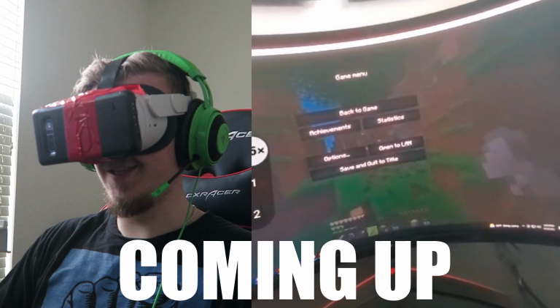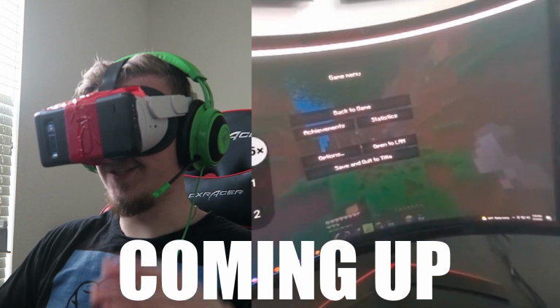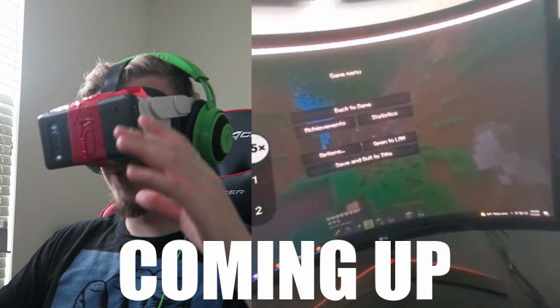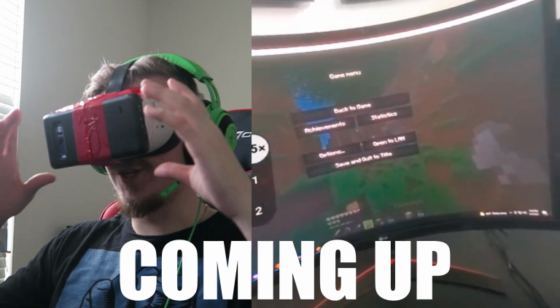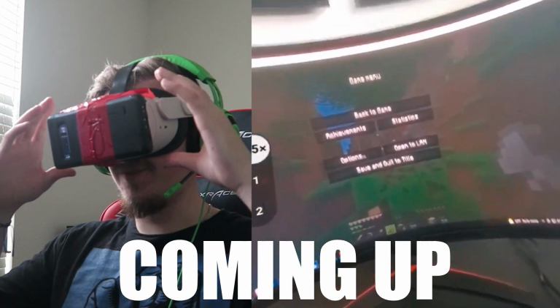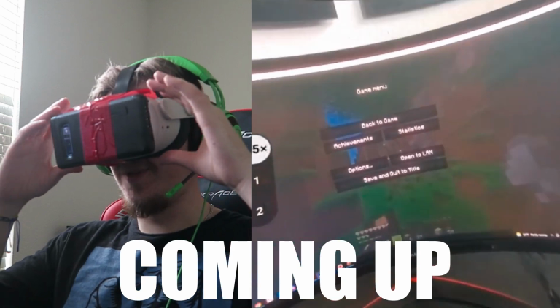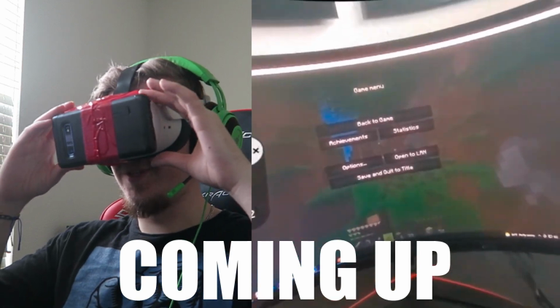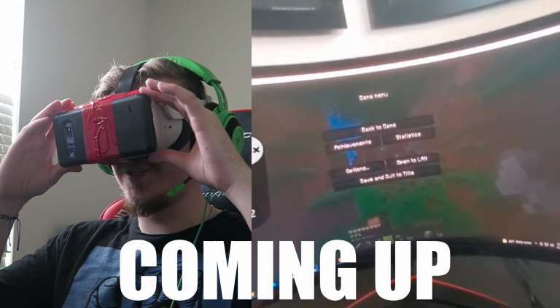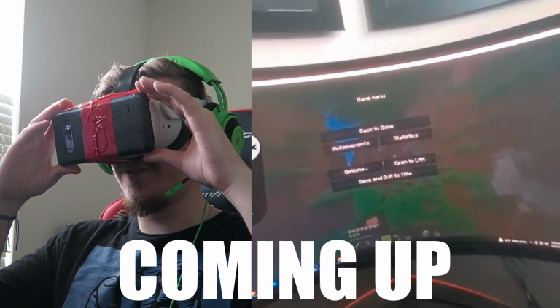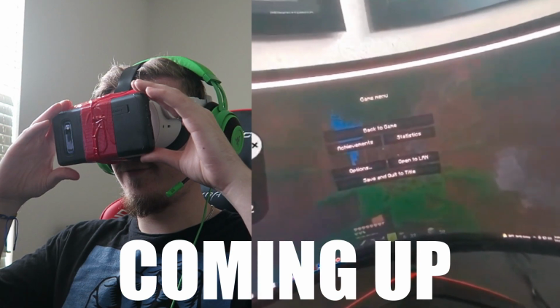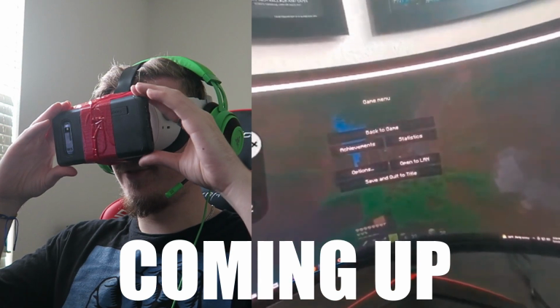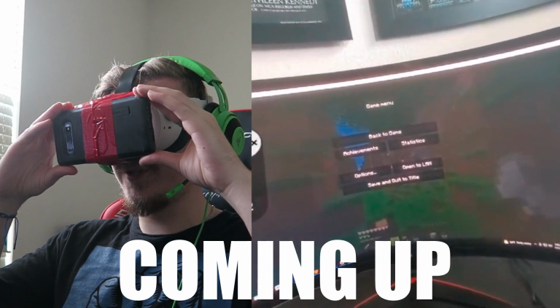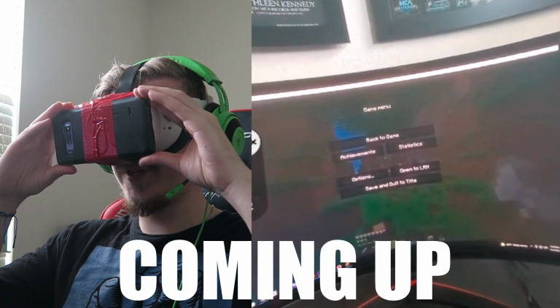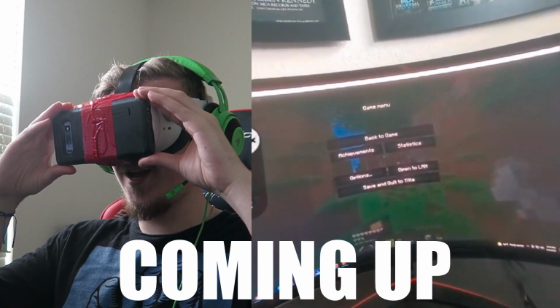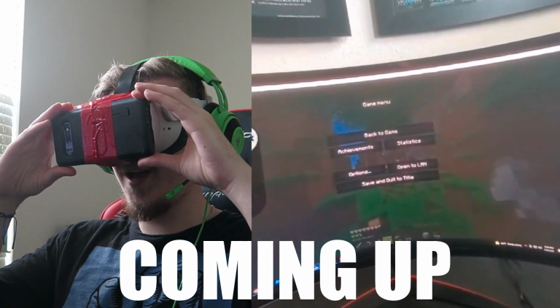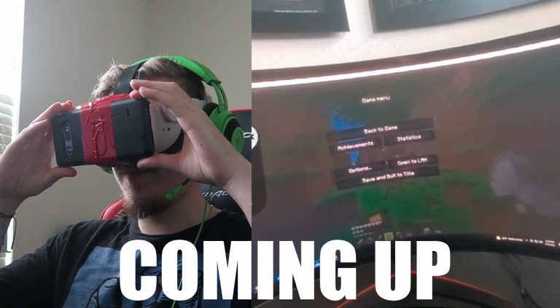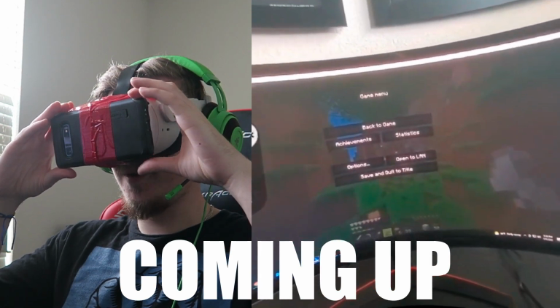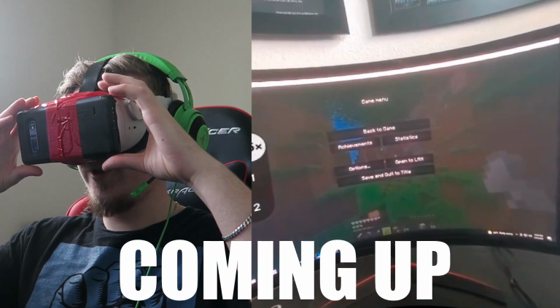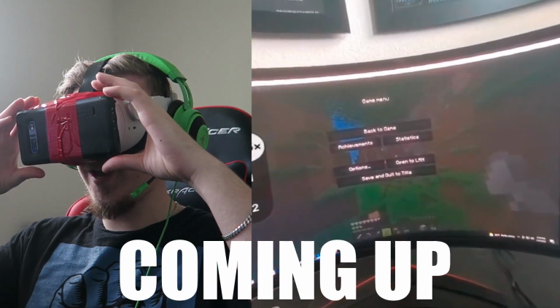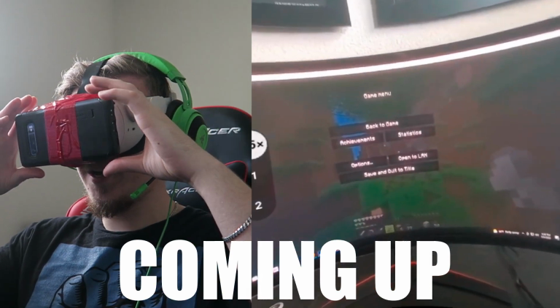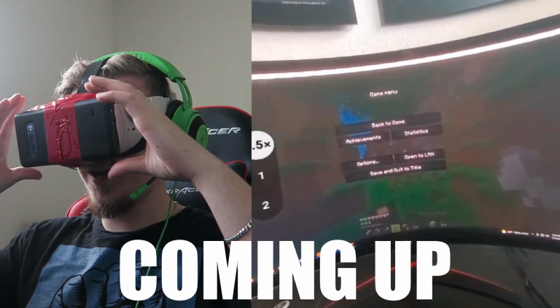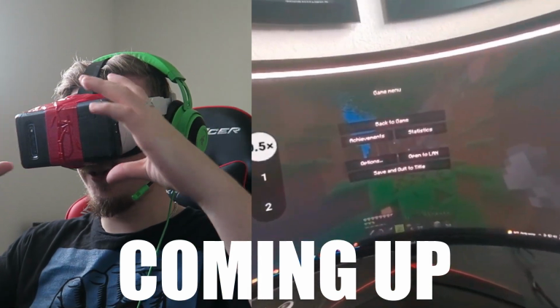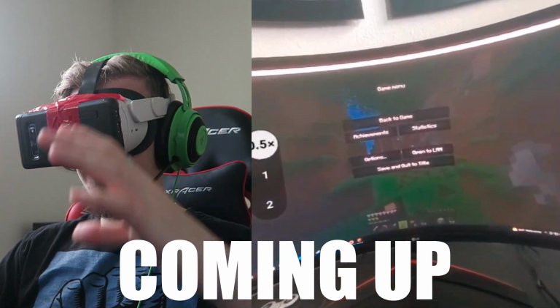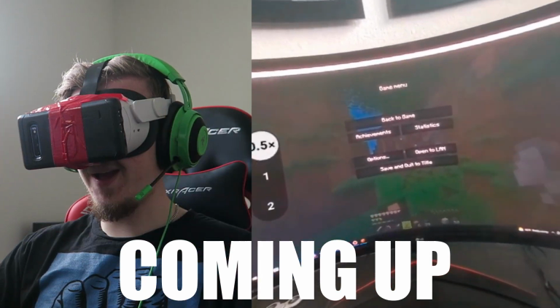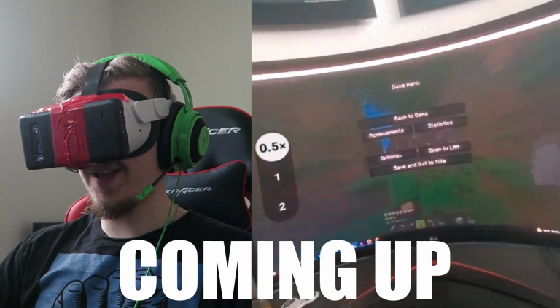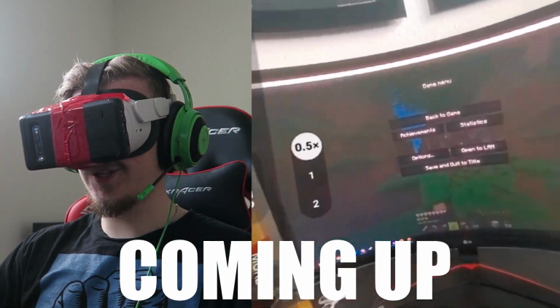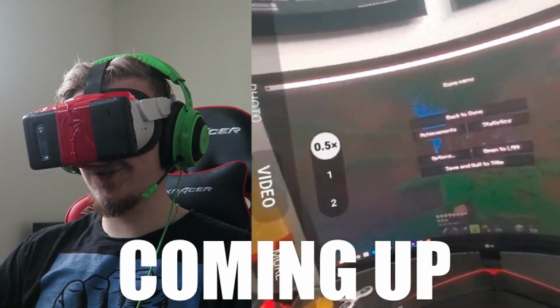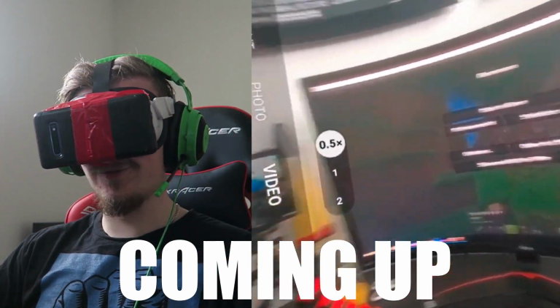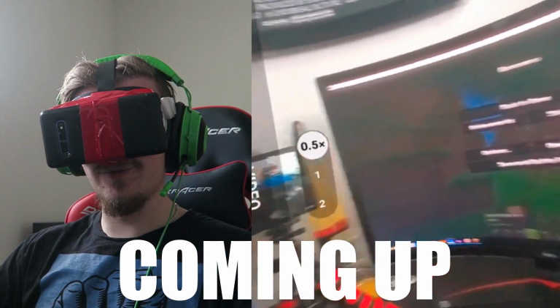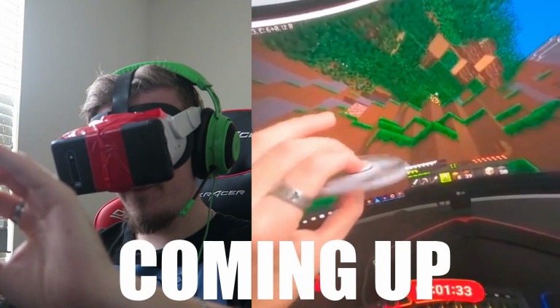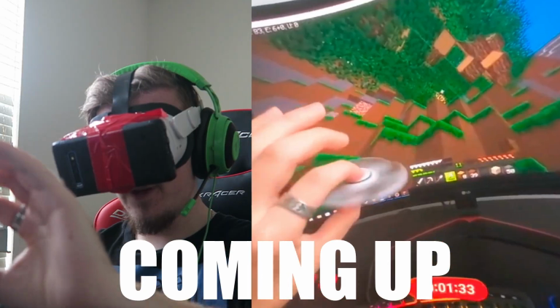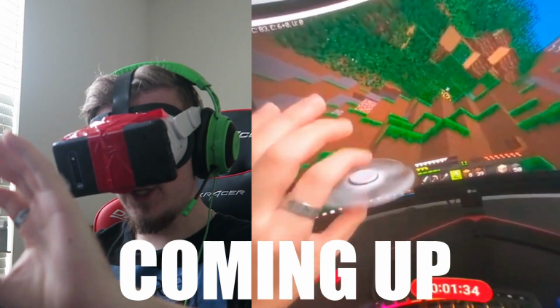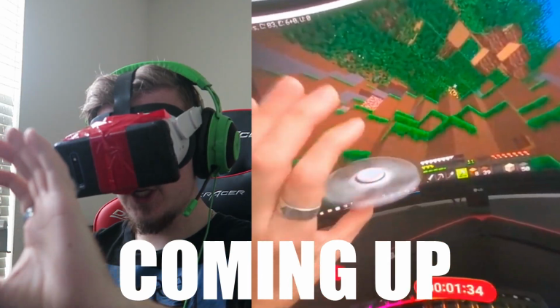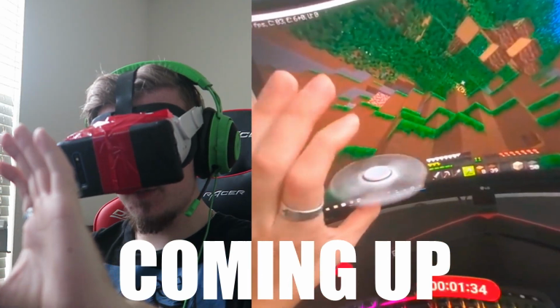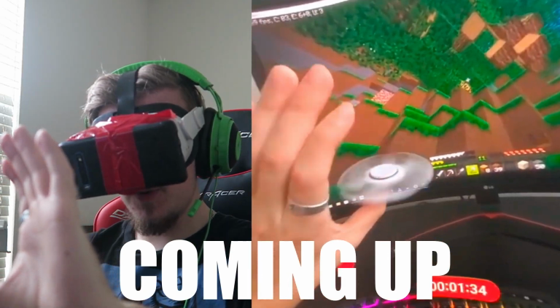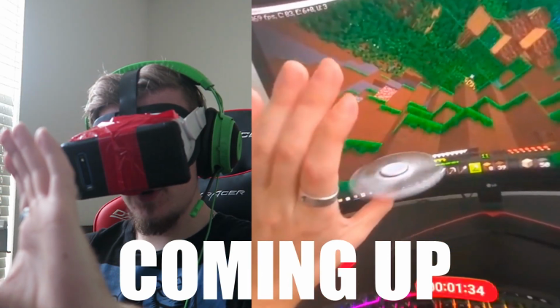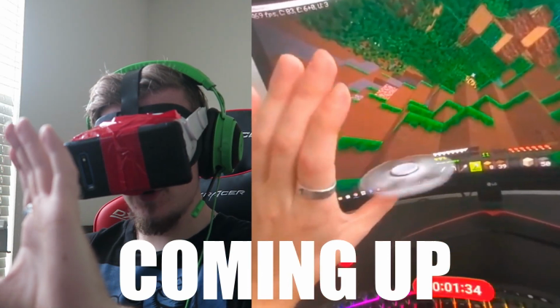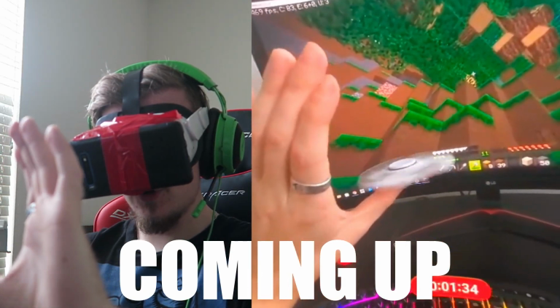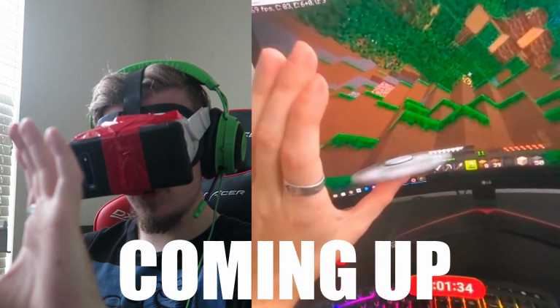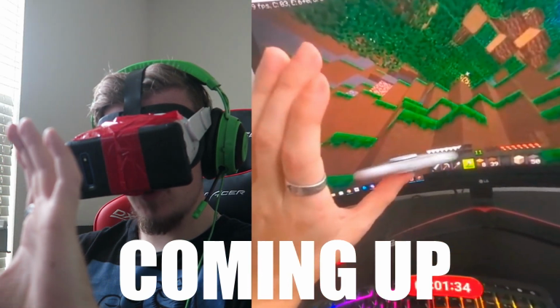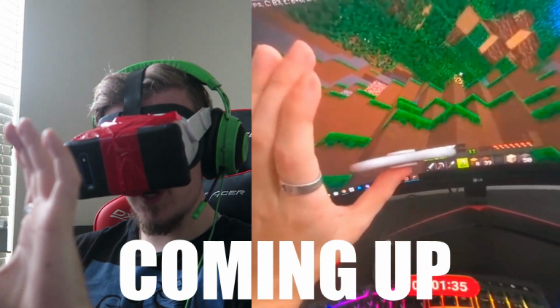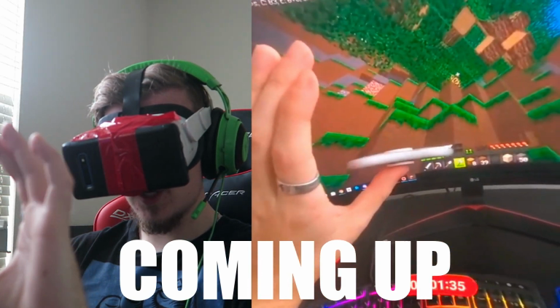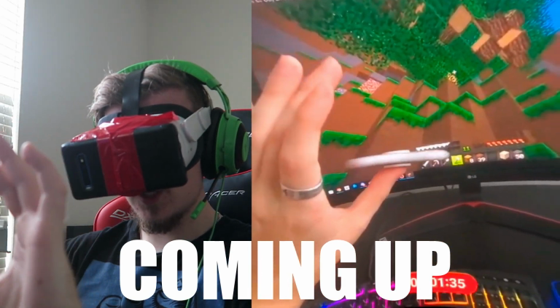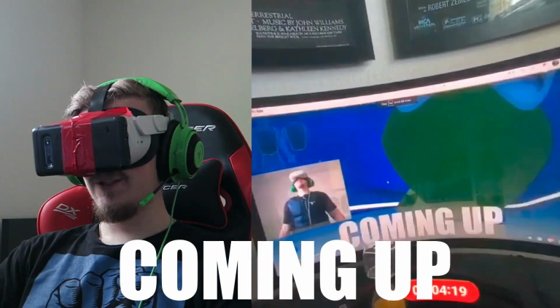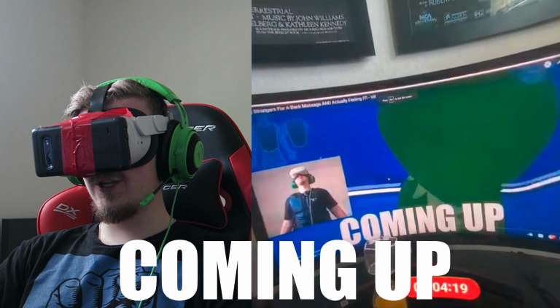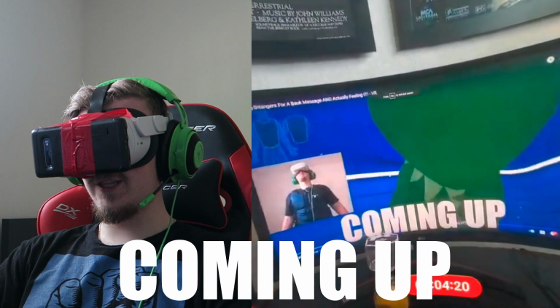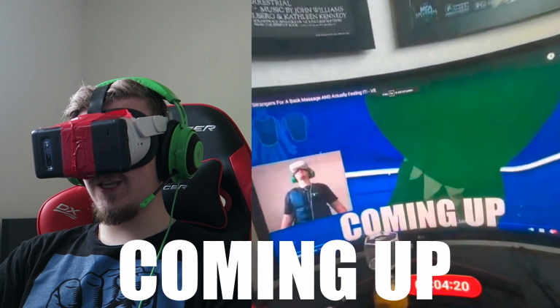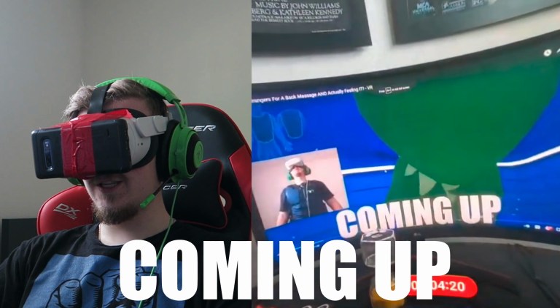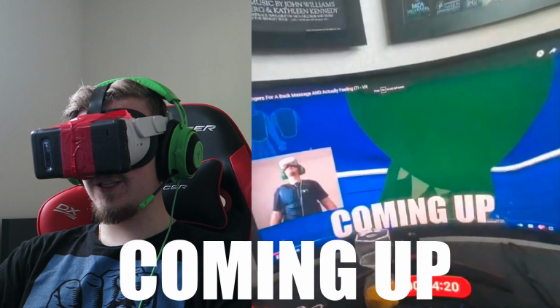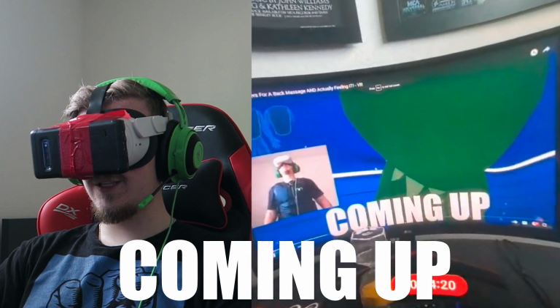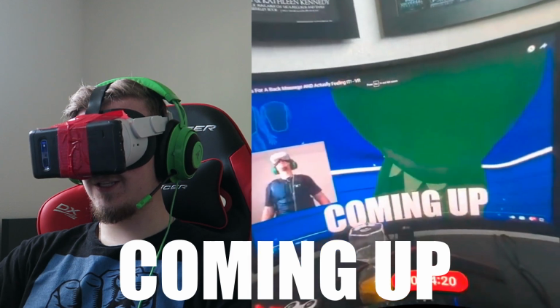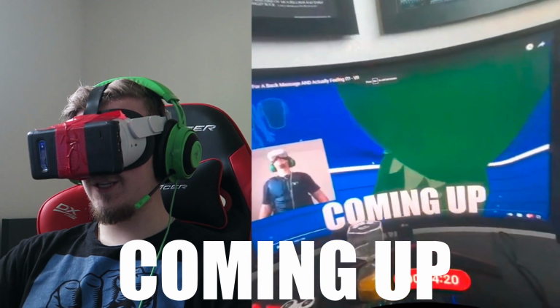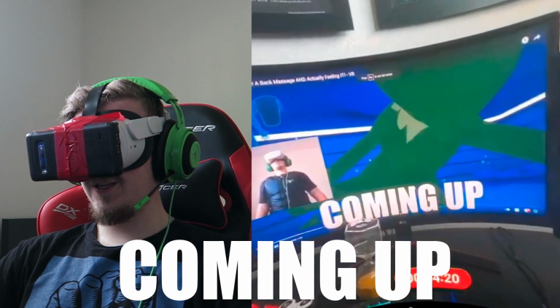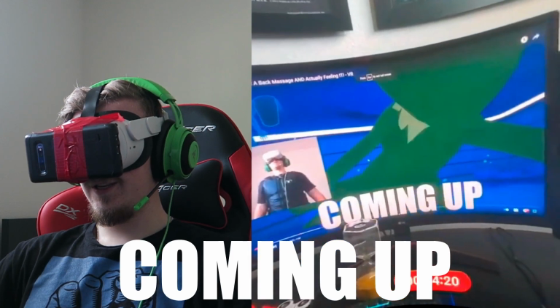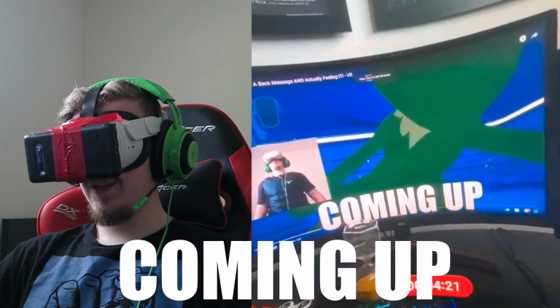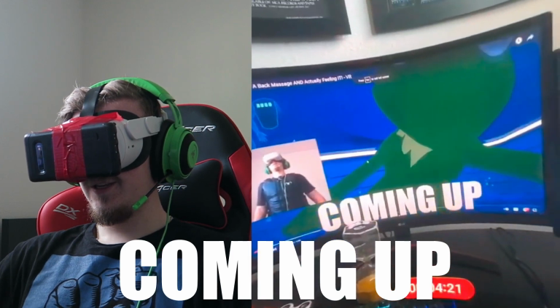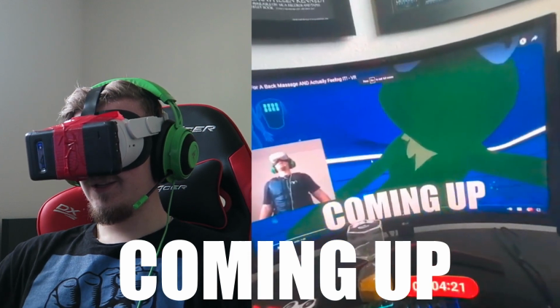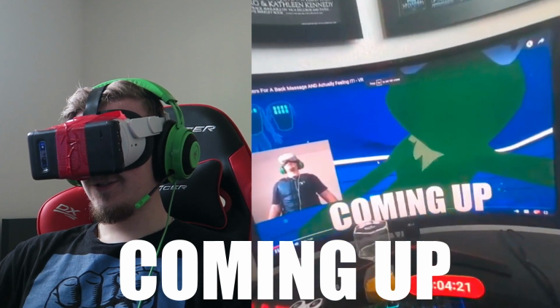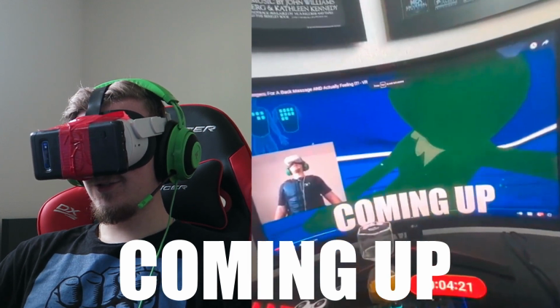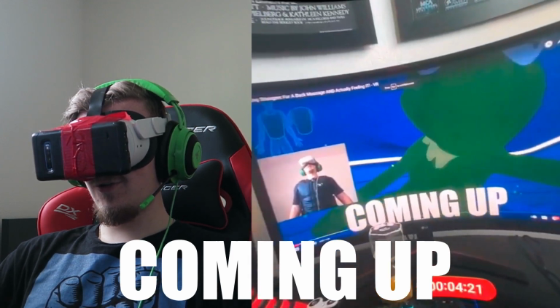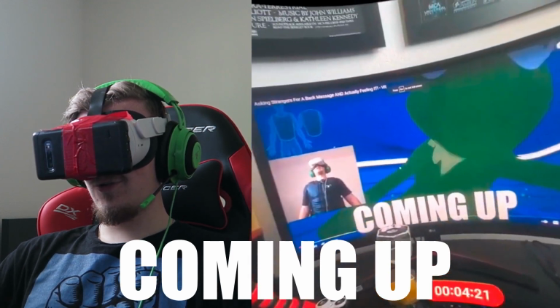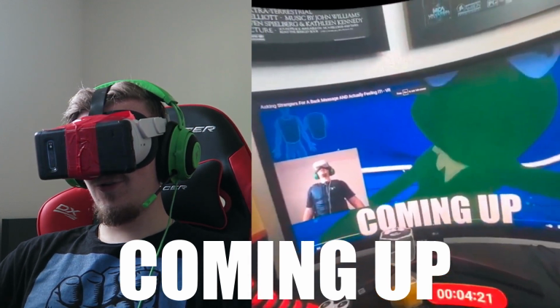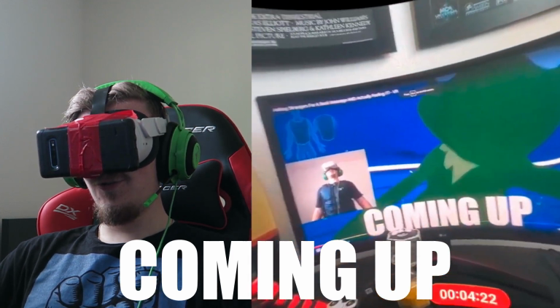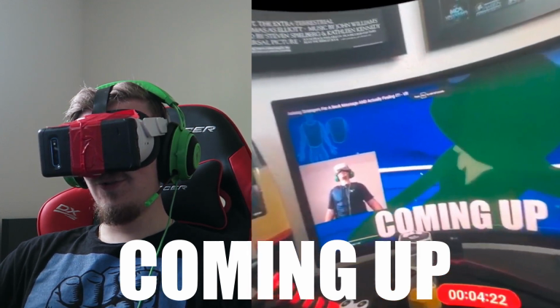Ladies and gentlemen, this is the first time we got colored pass-through. Fidget spinner tricks. Look at this. So cool.